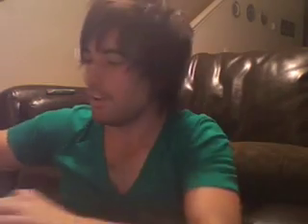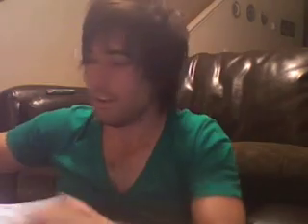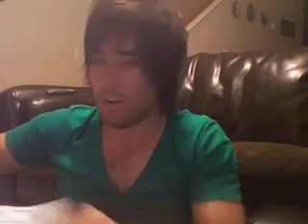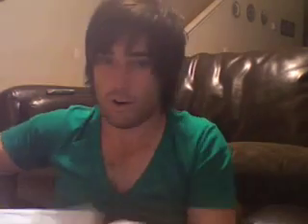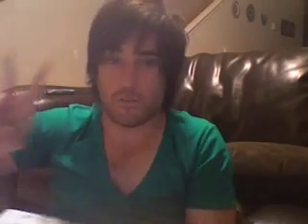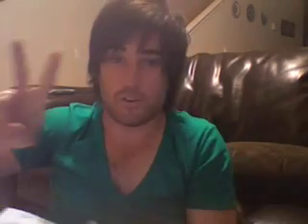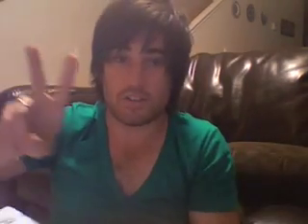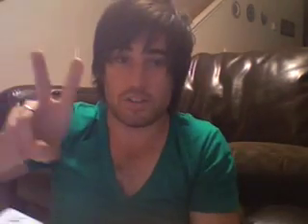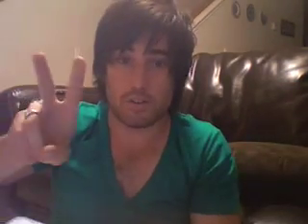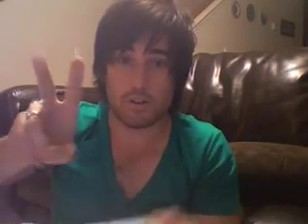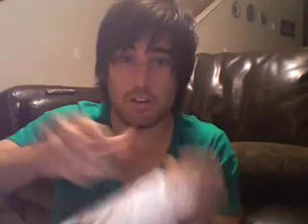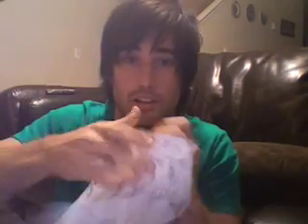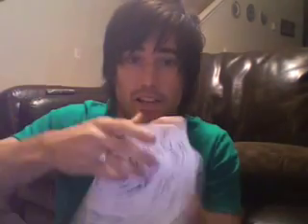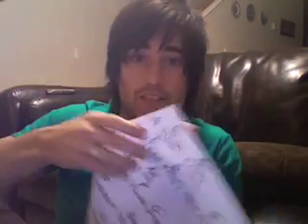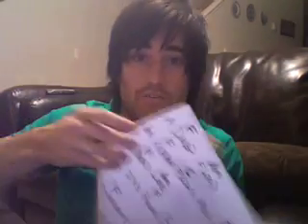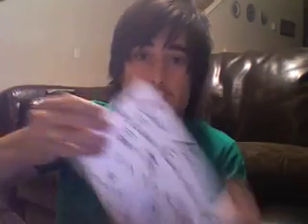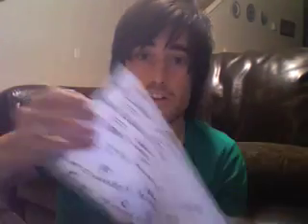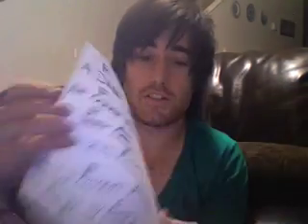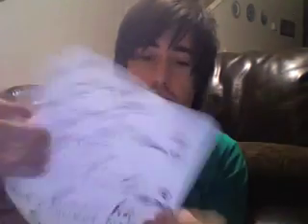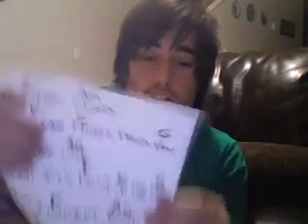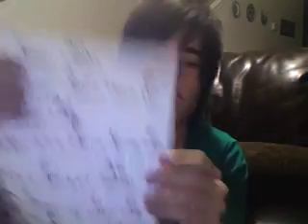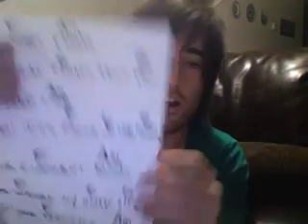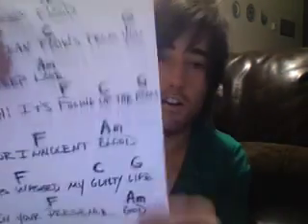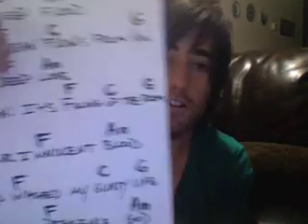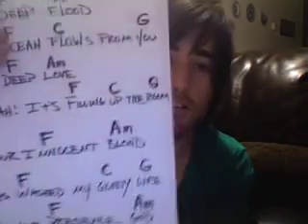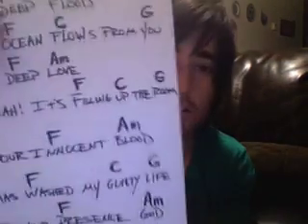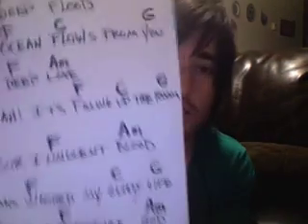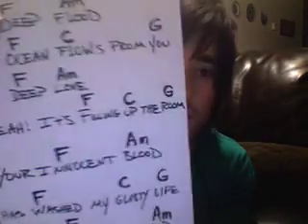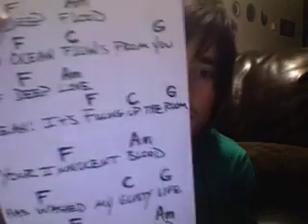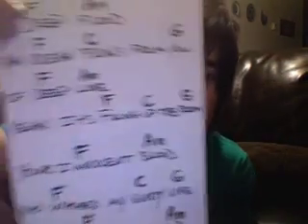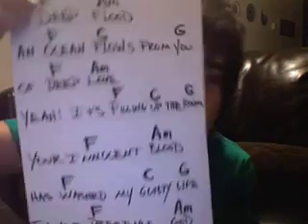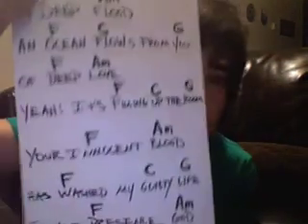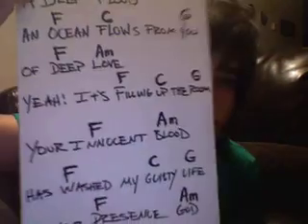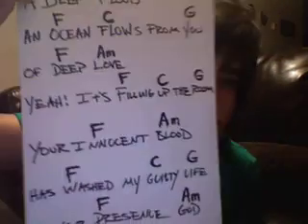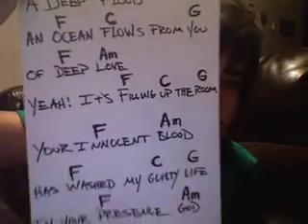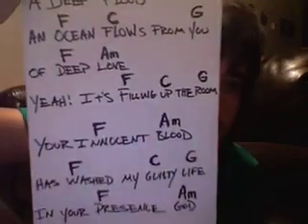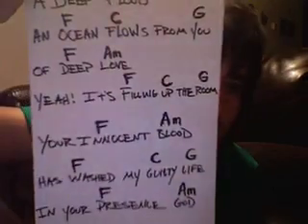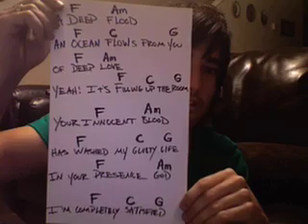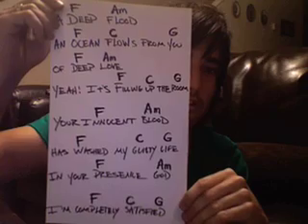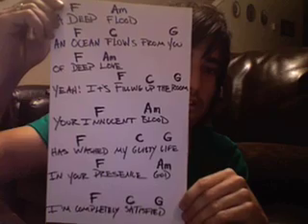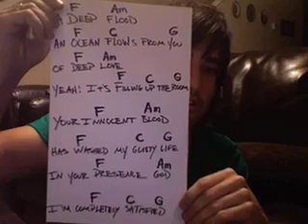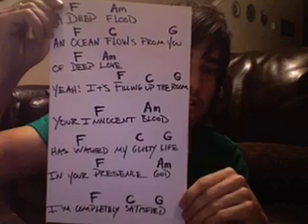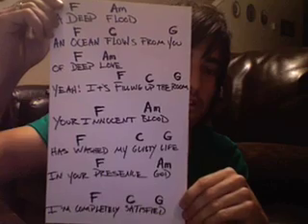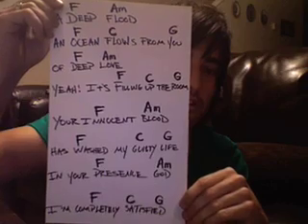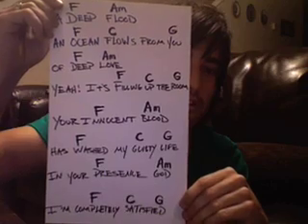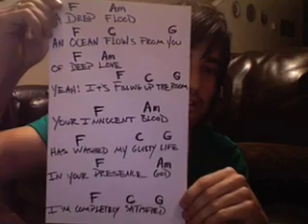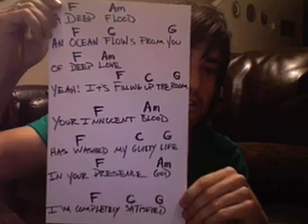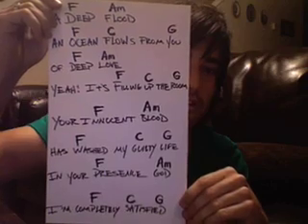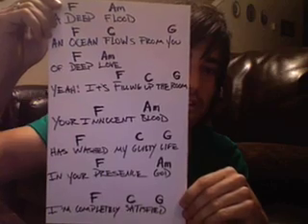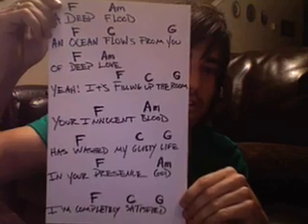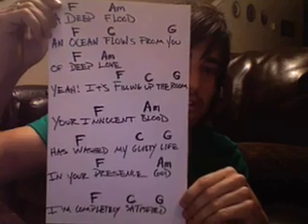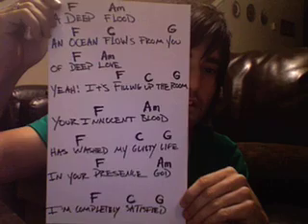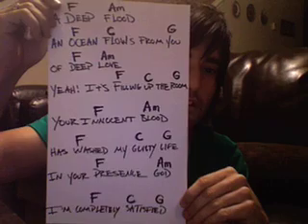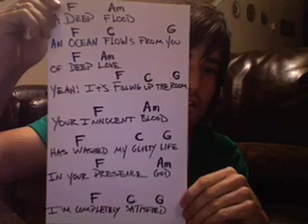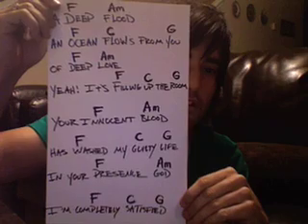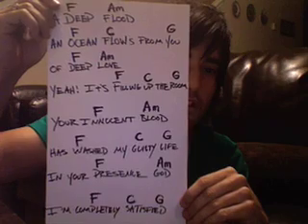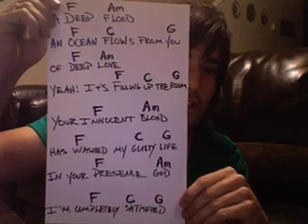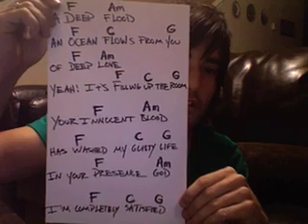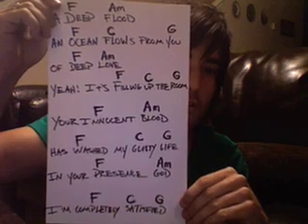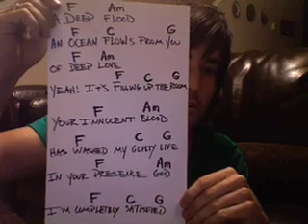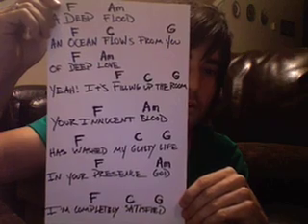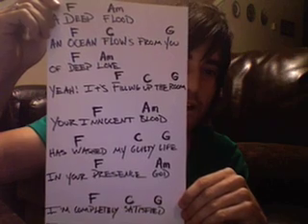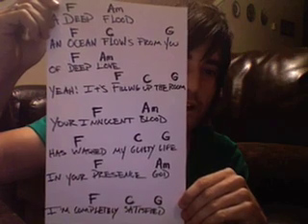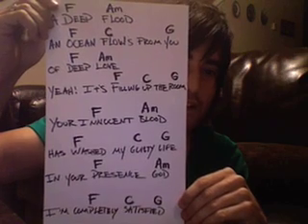Alright, verse two — last verse. Here you go. Alright, press pause.